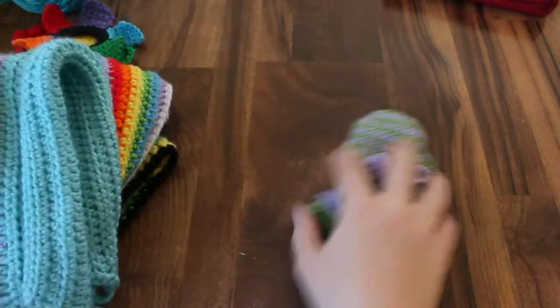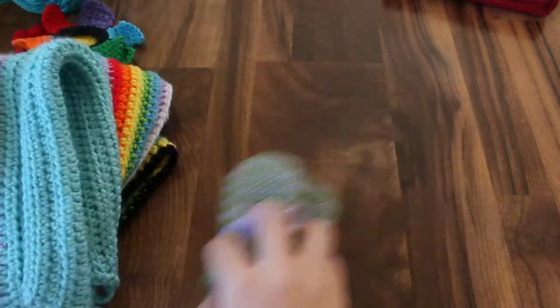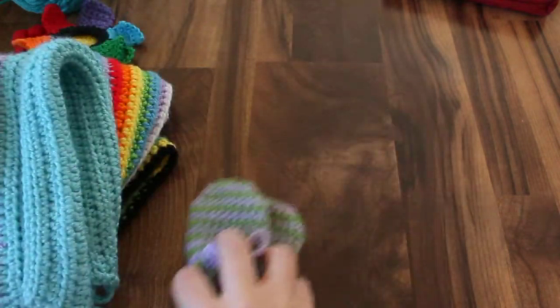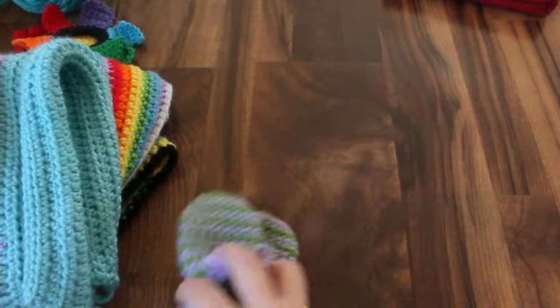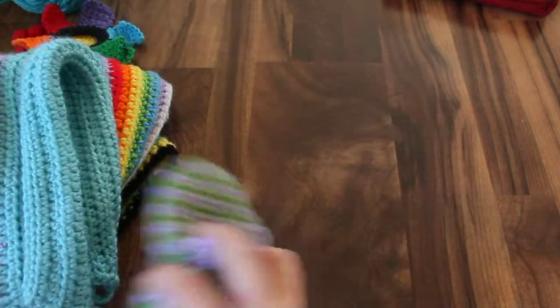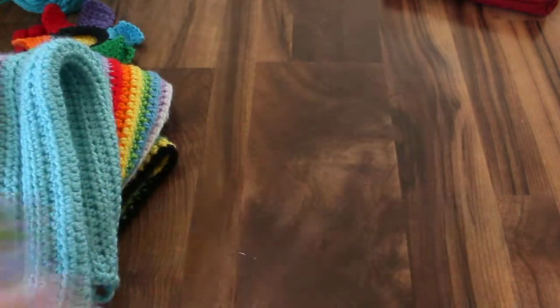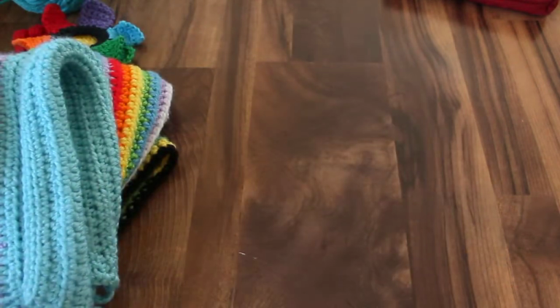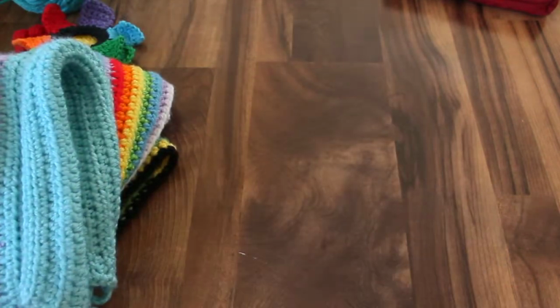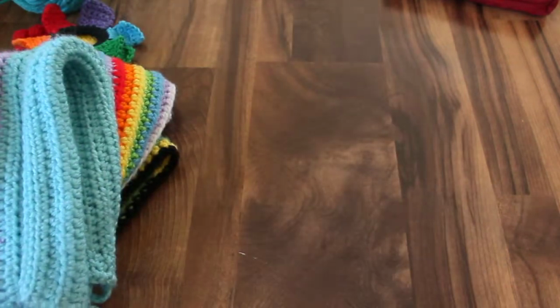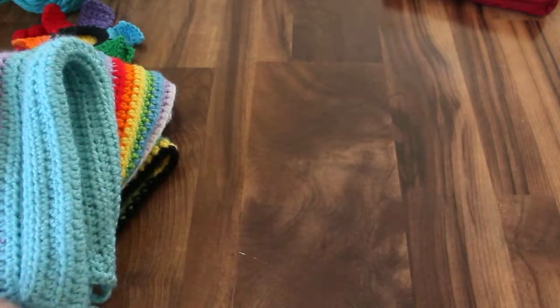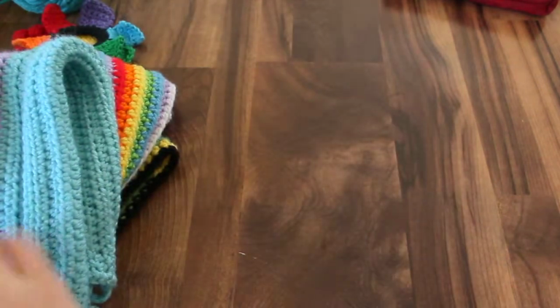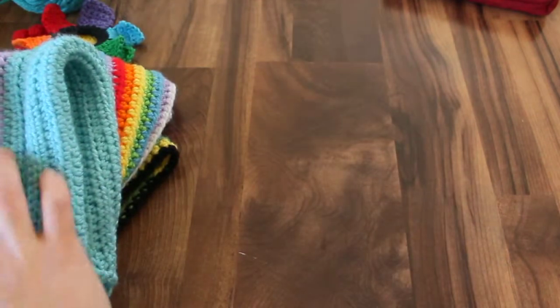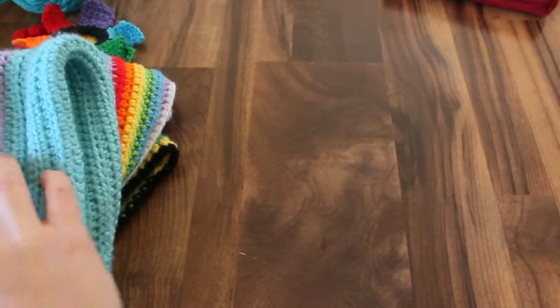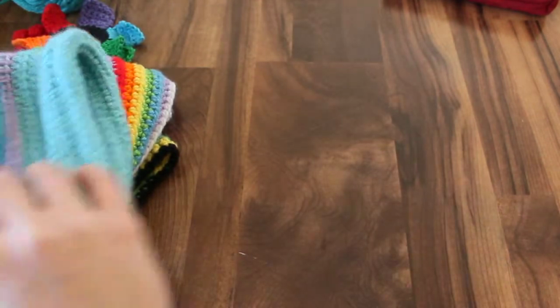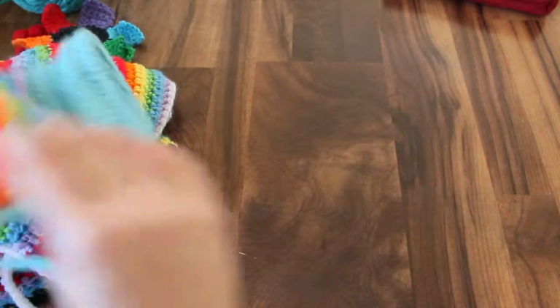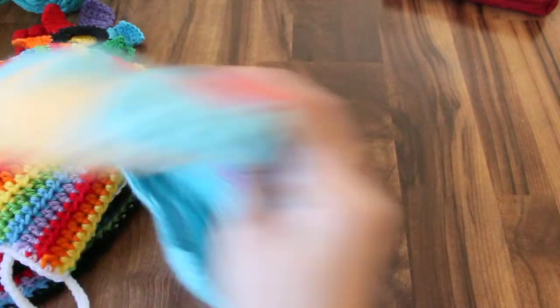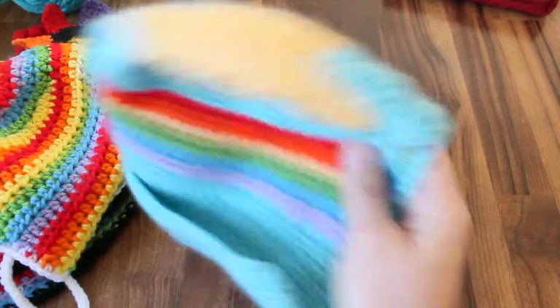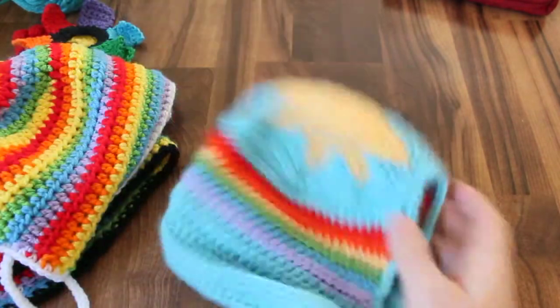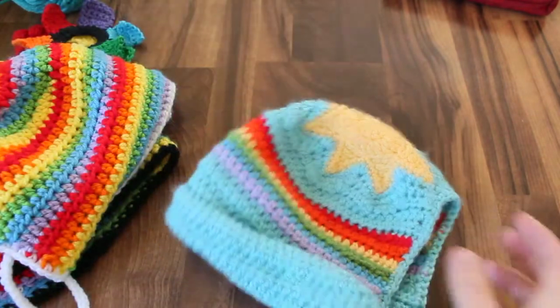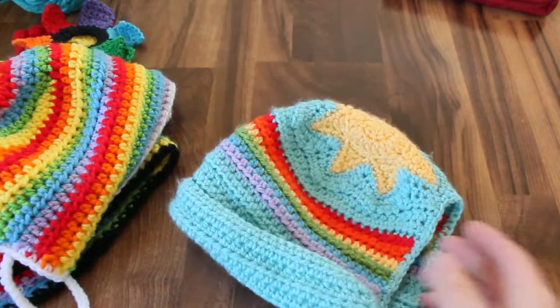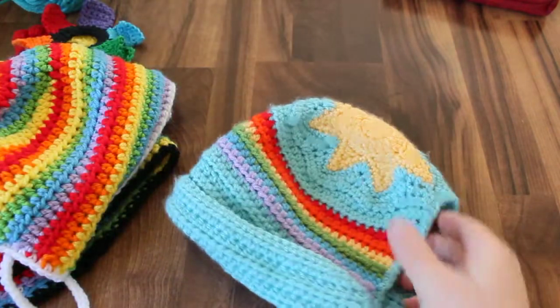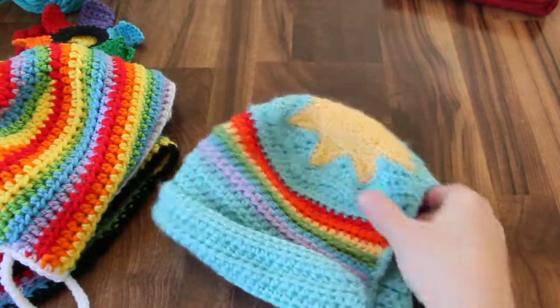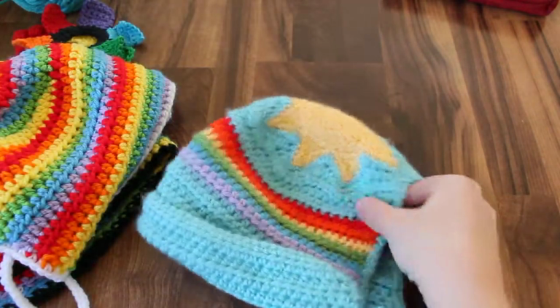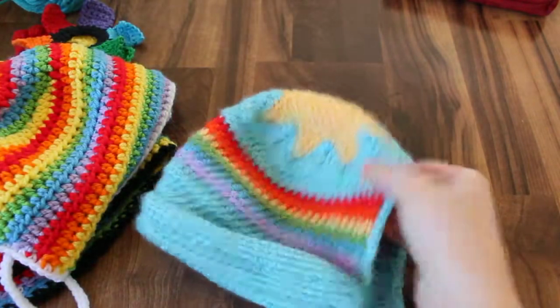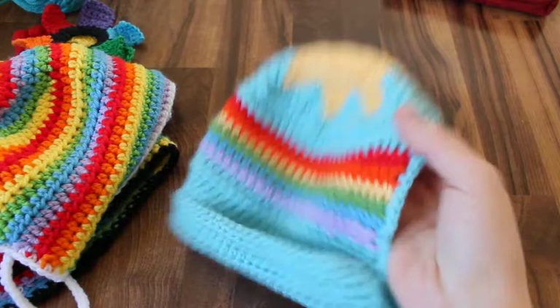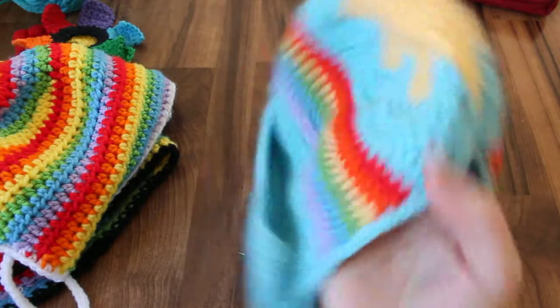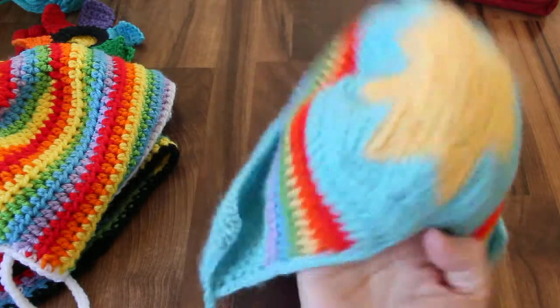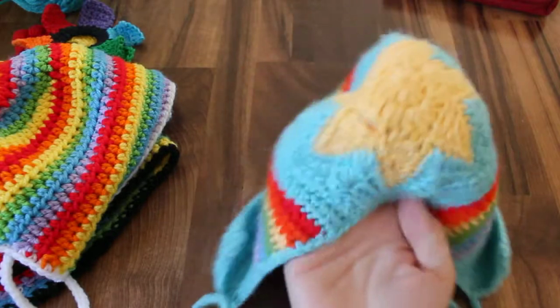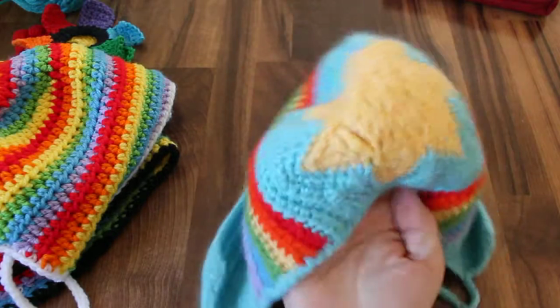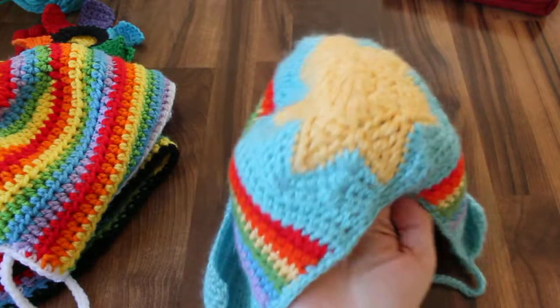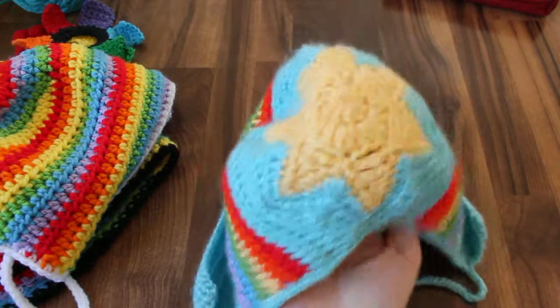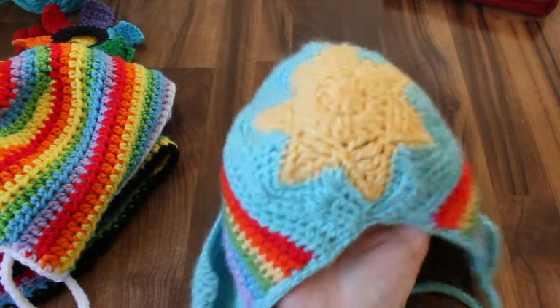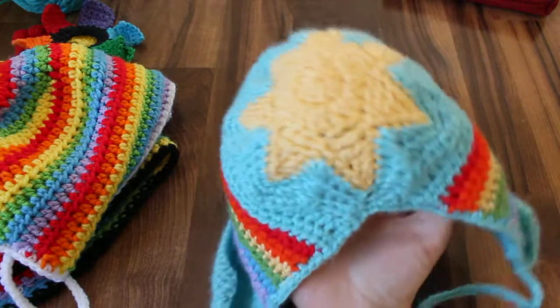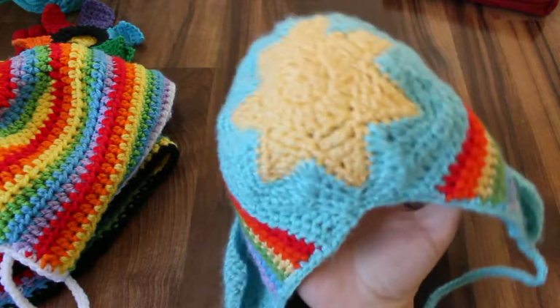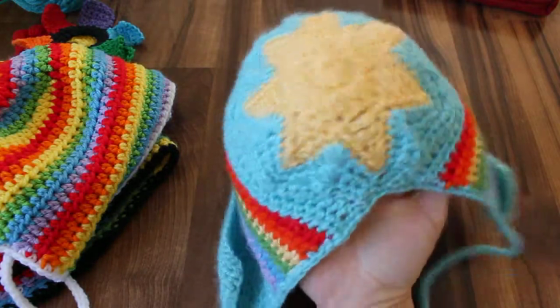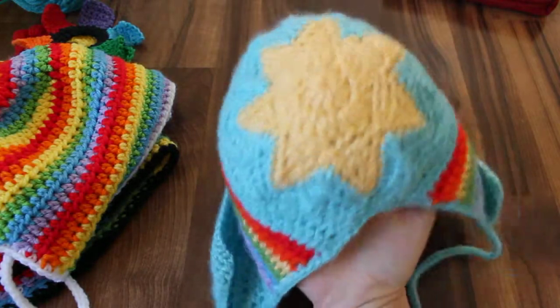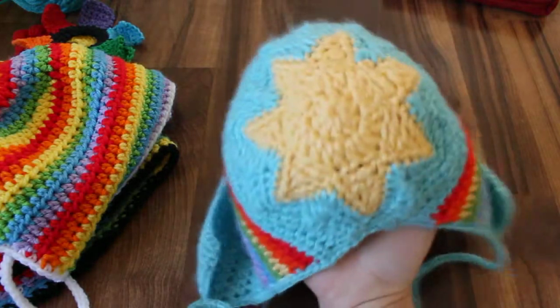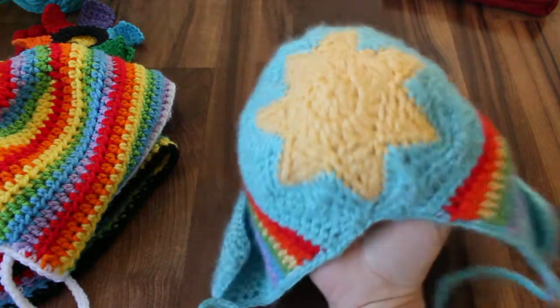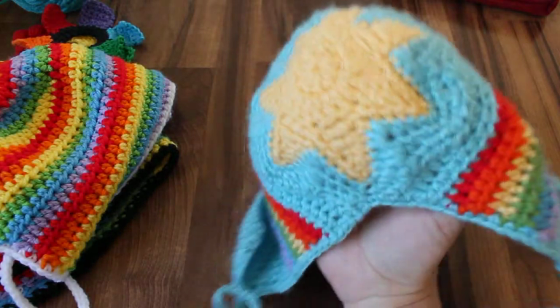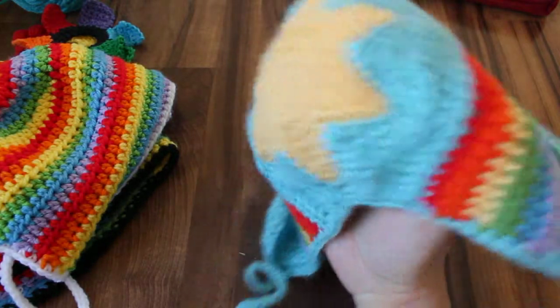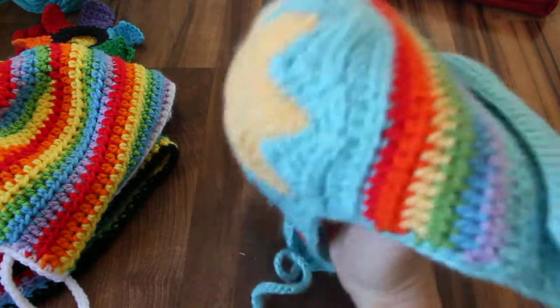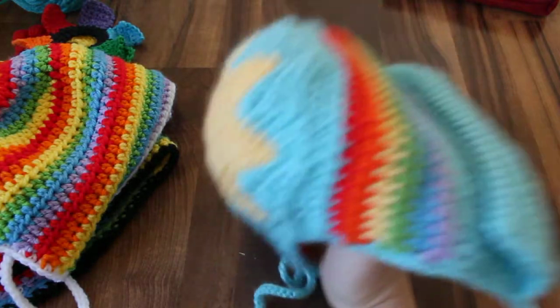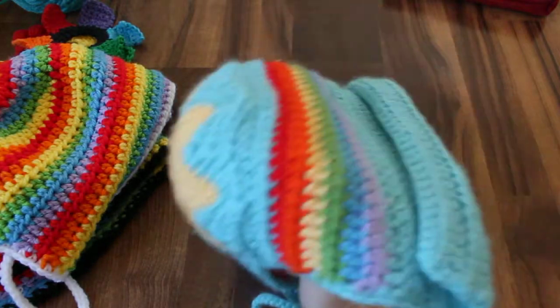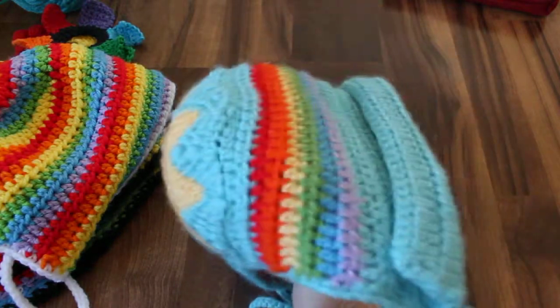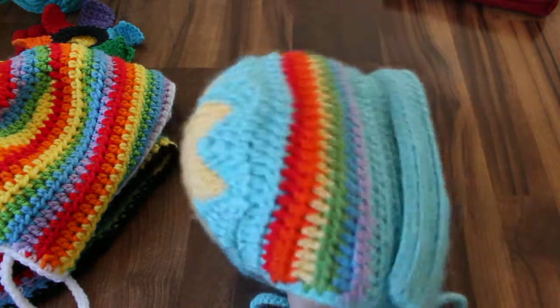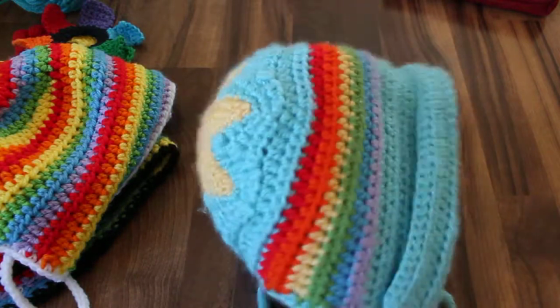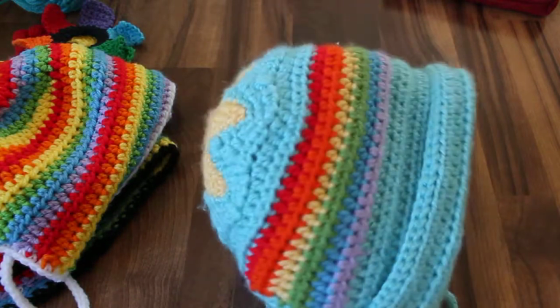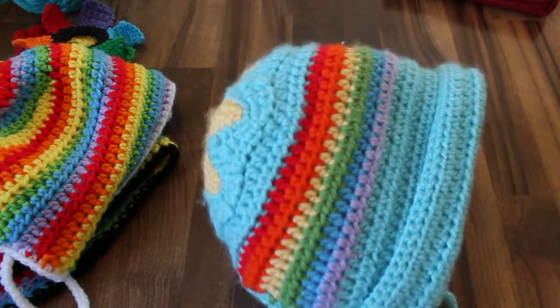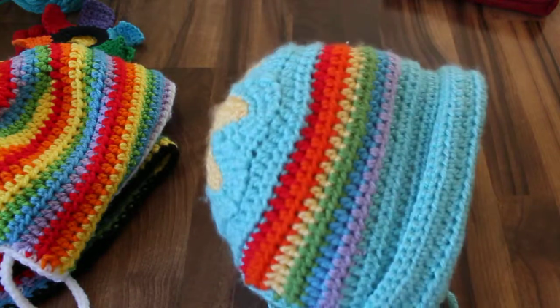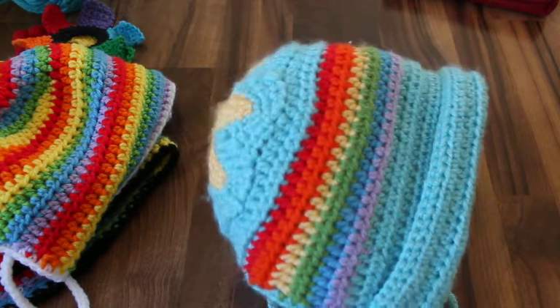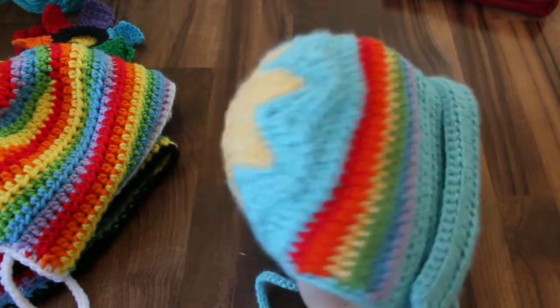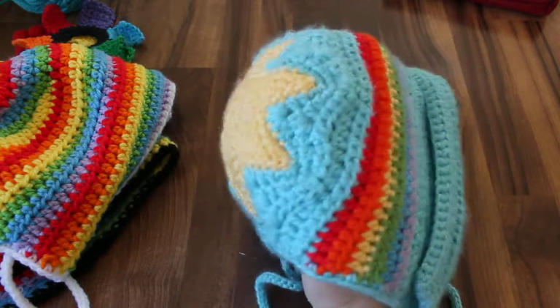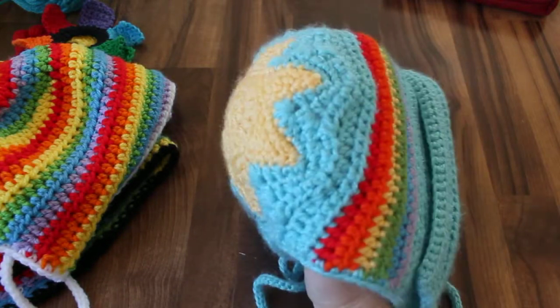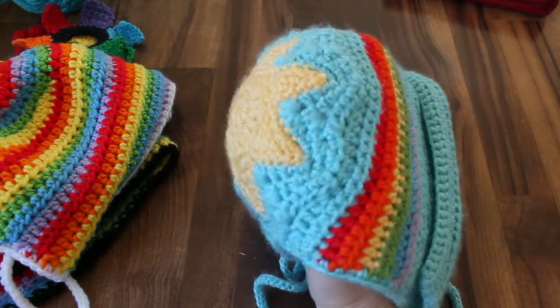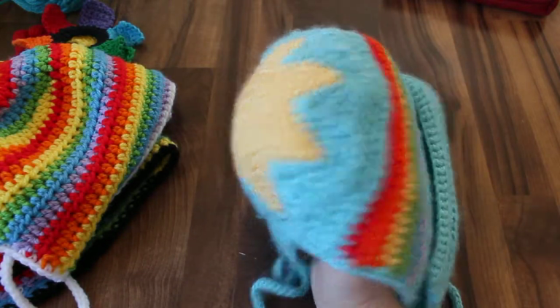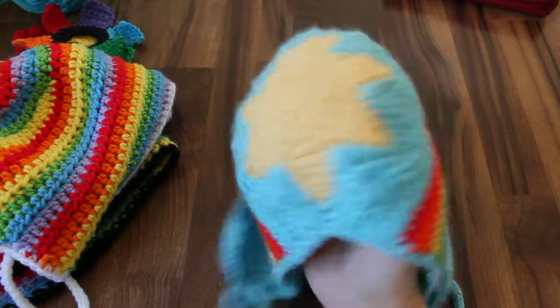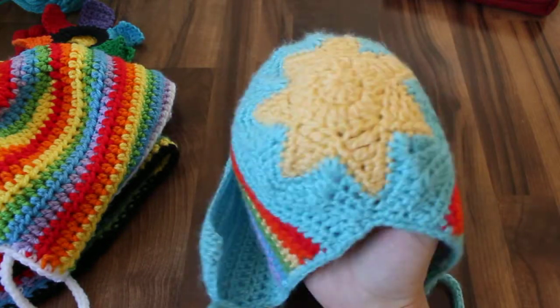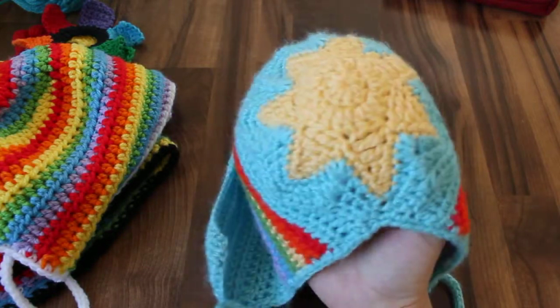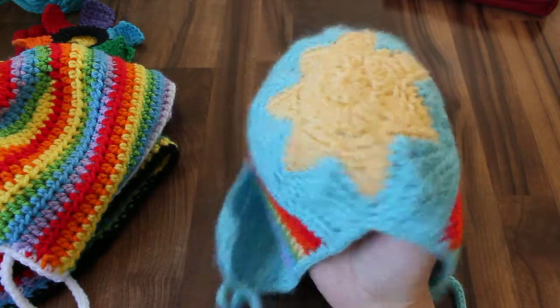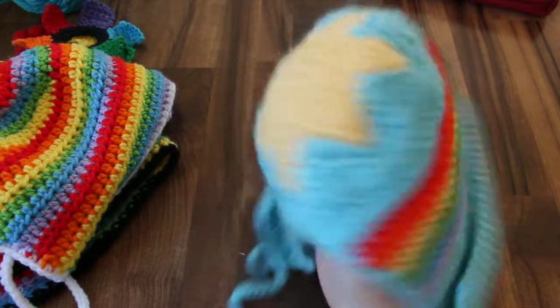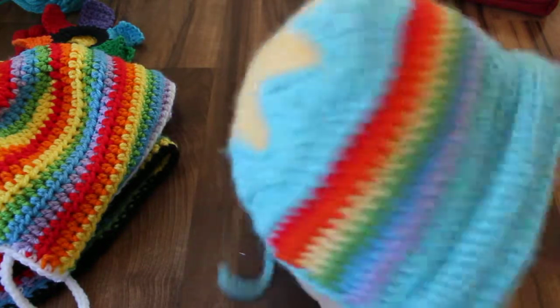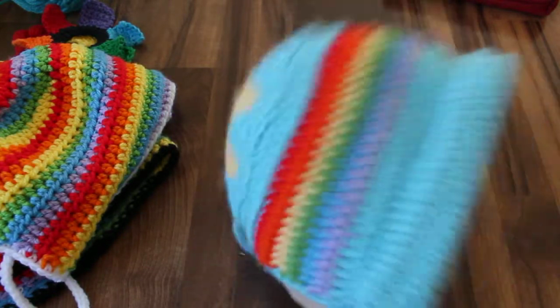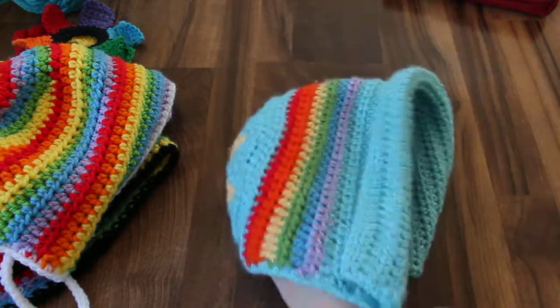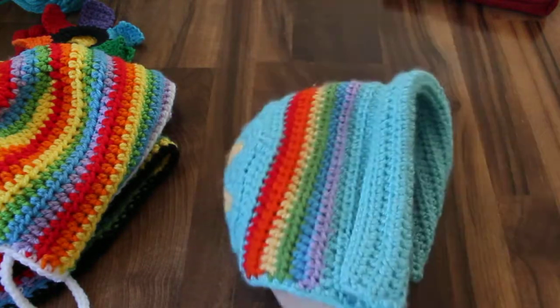So I started with this. This is Sunshine in Rainbow's Bonnet. There's a video tutorial on how I made this.